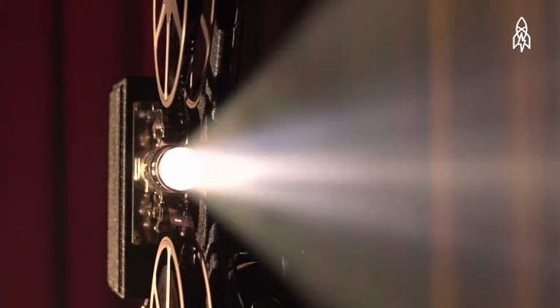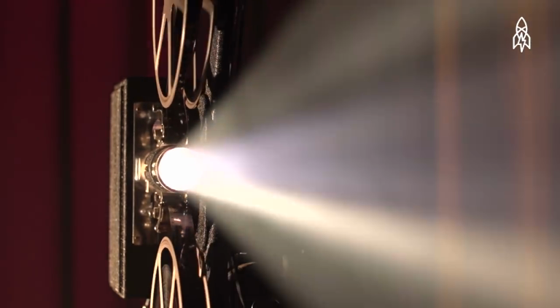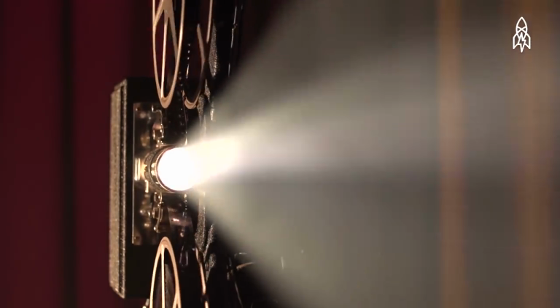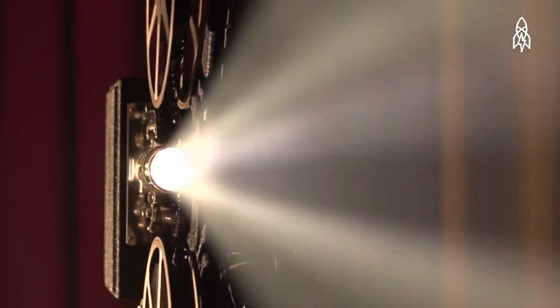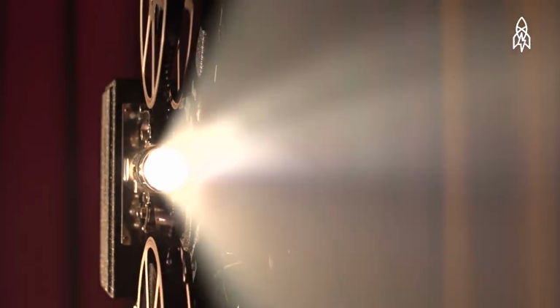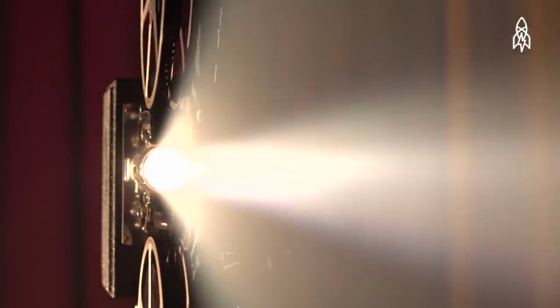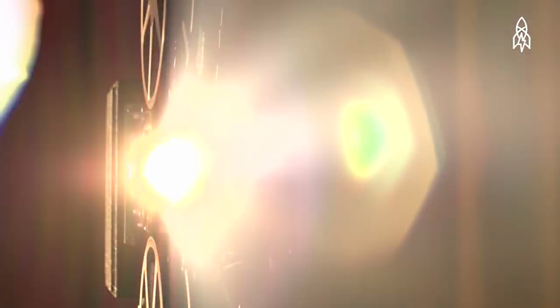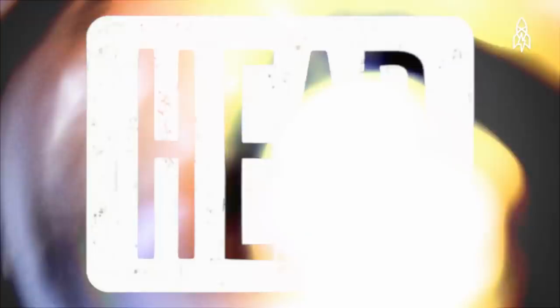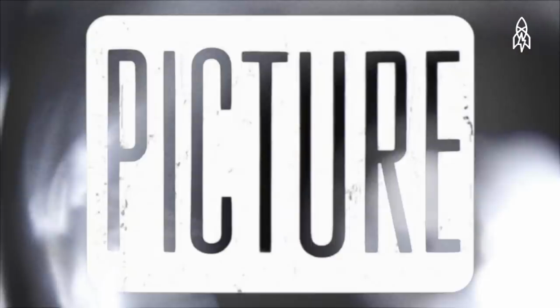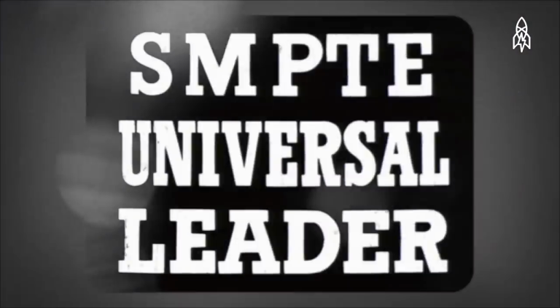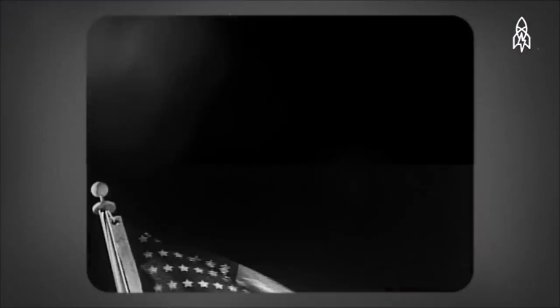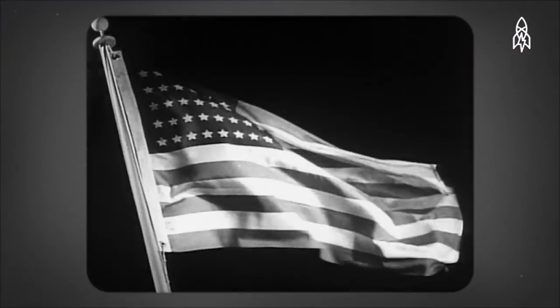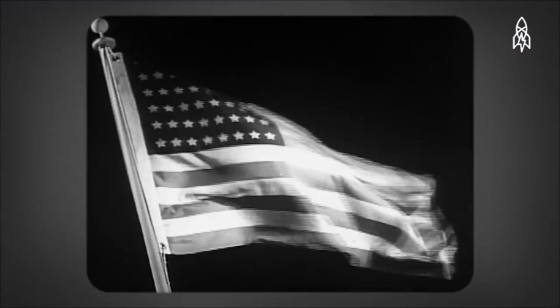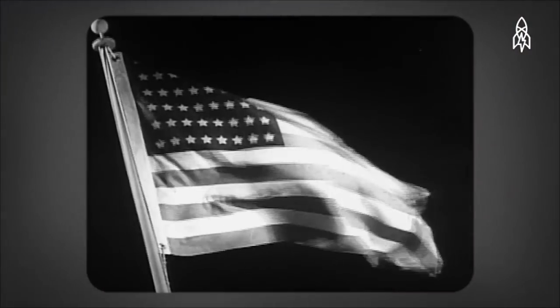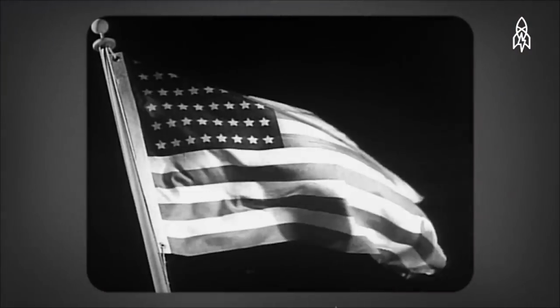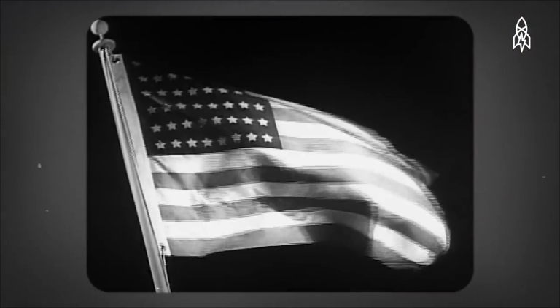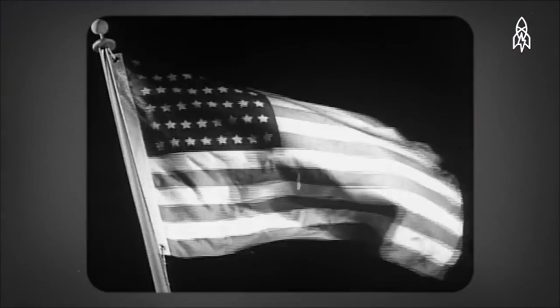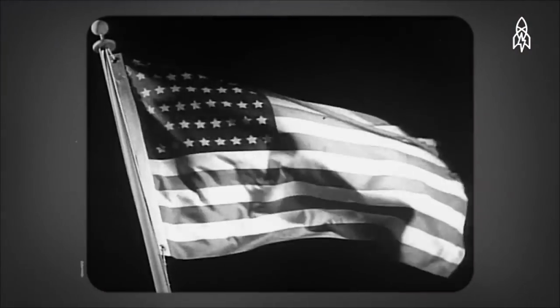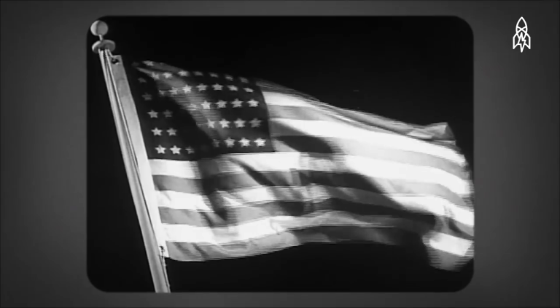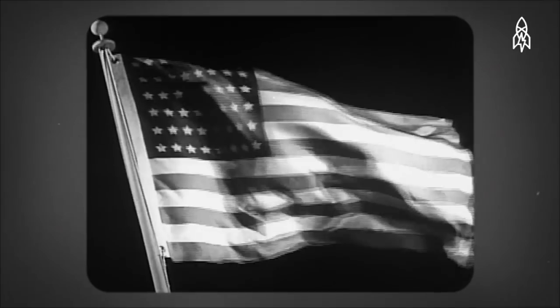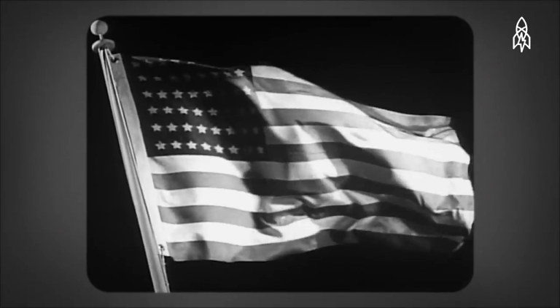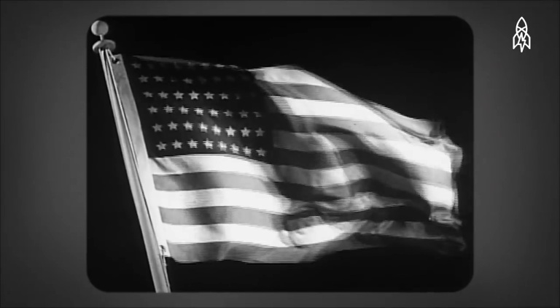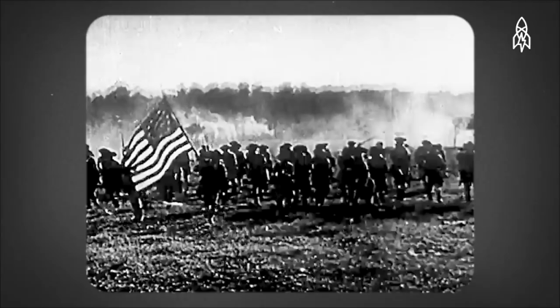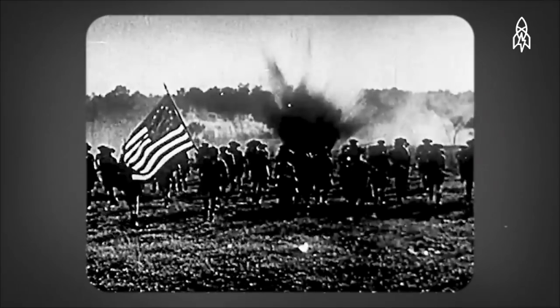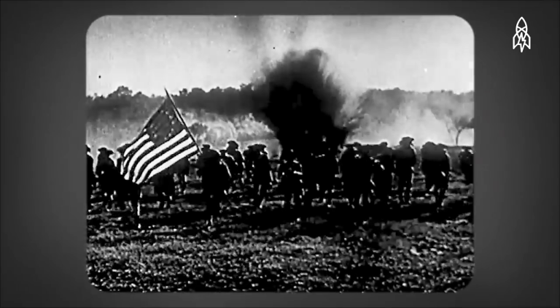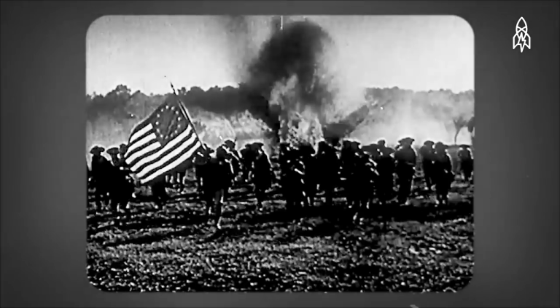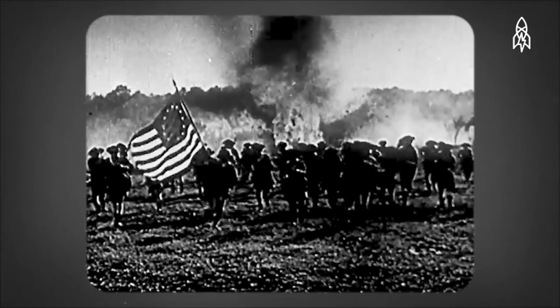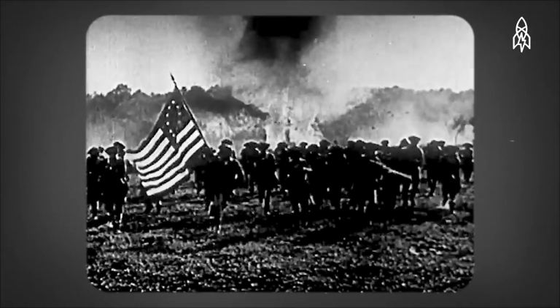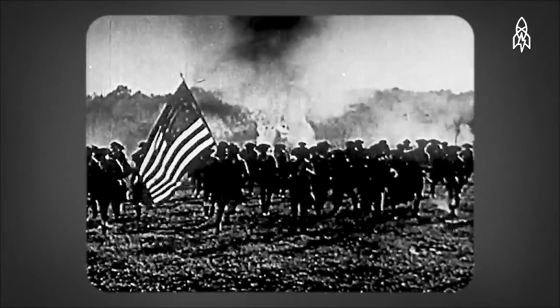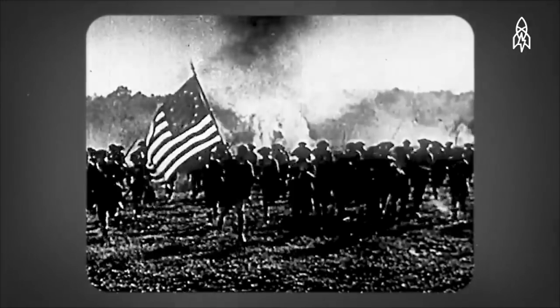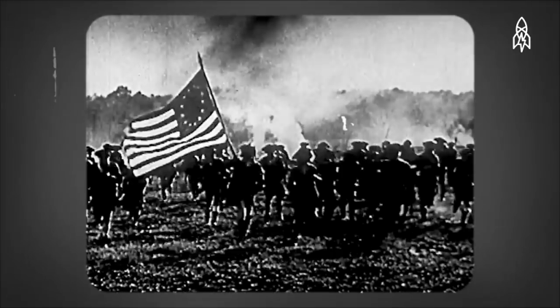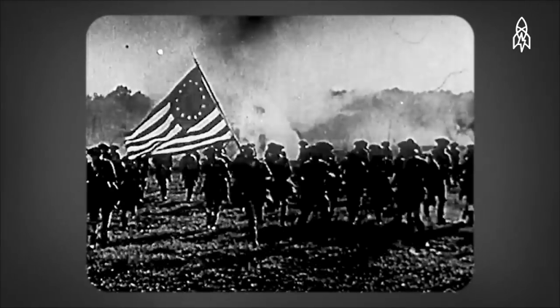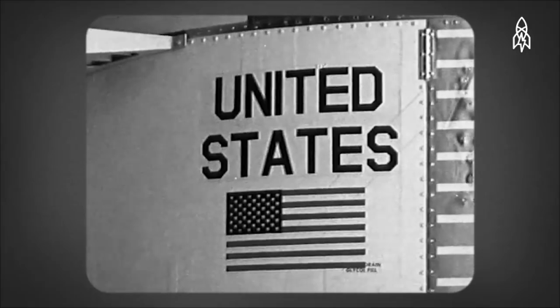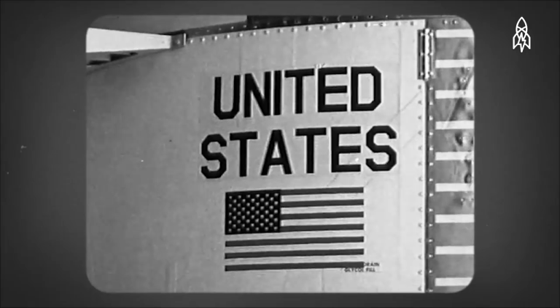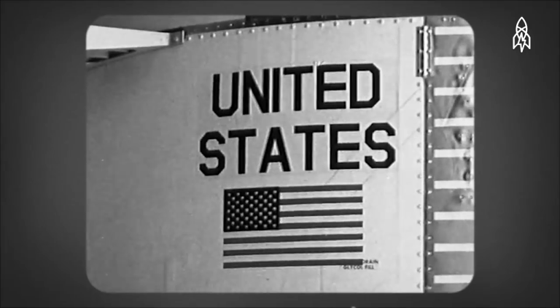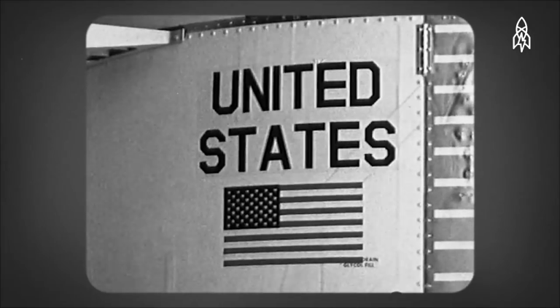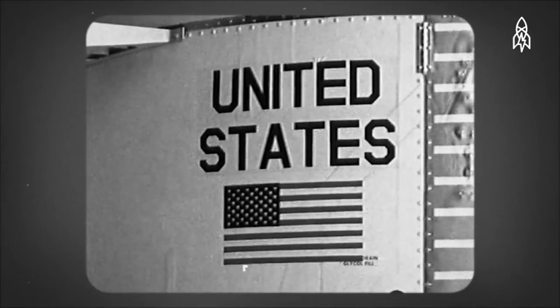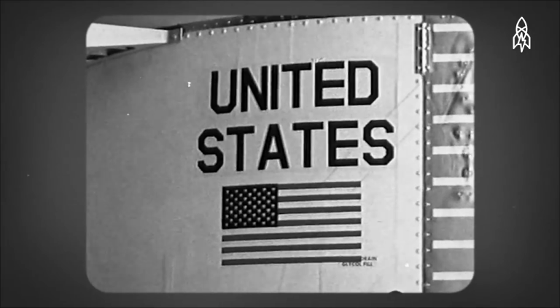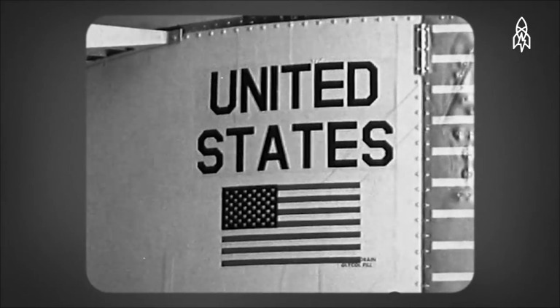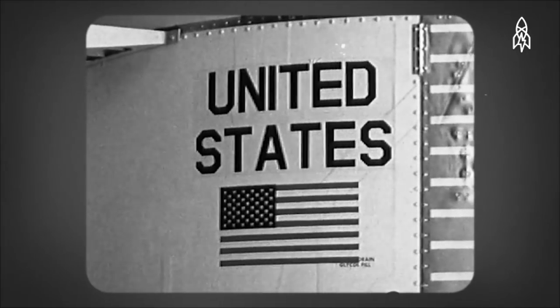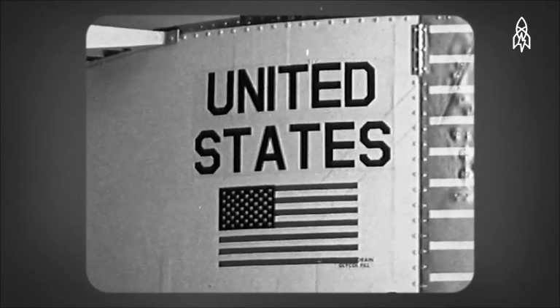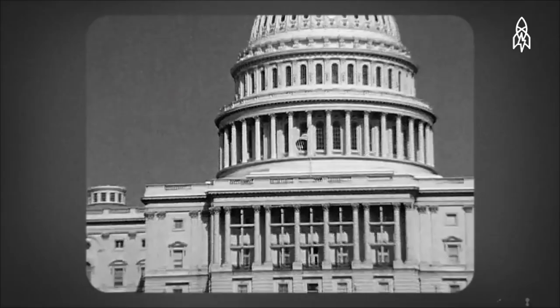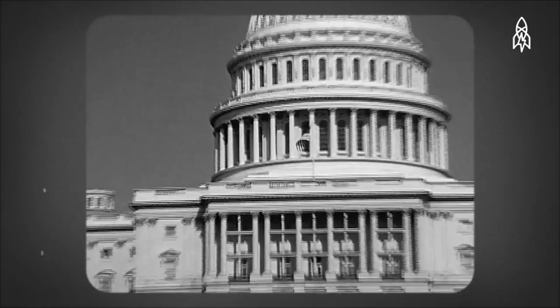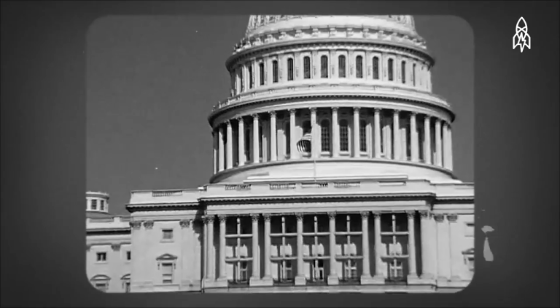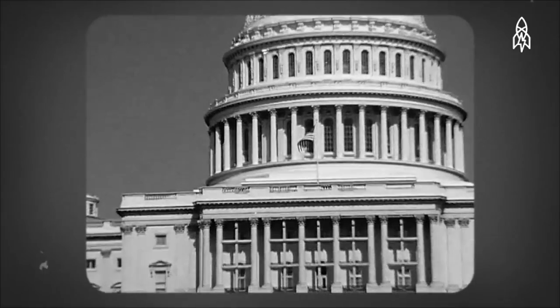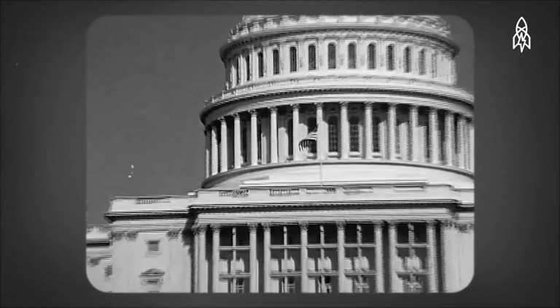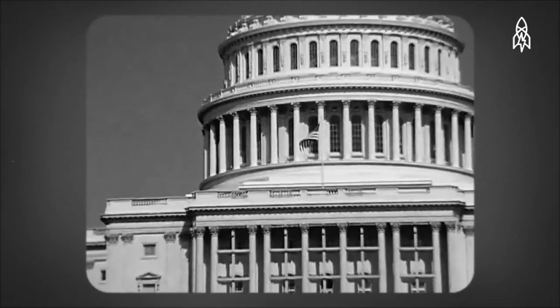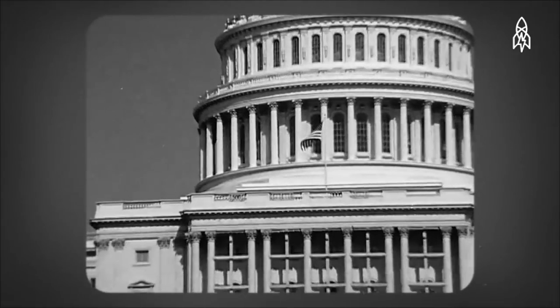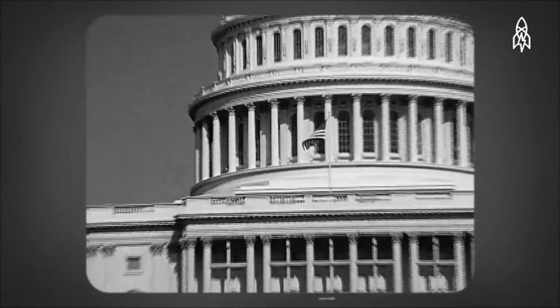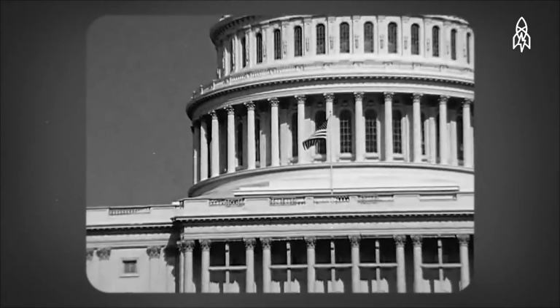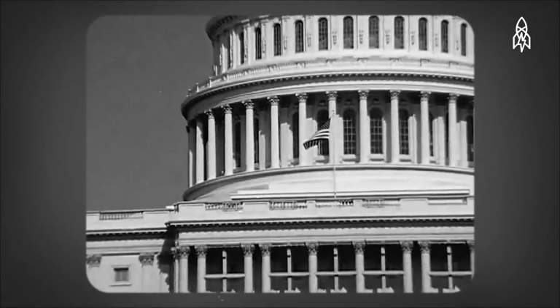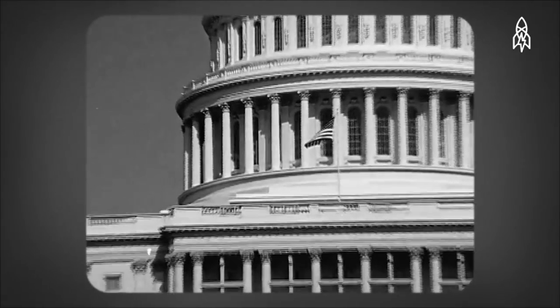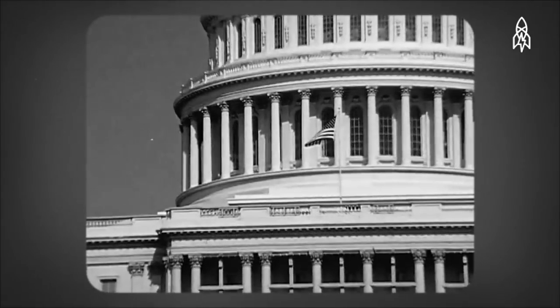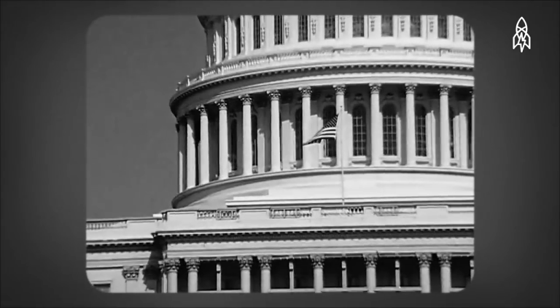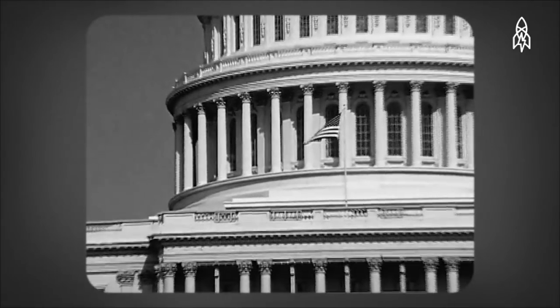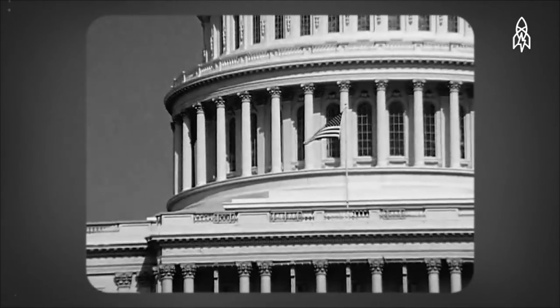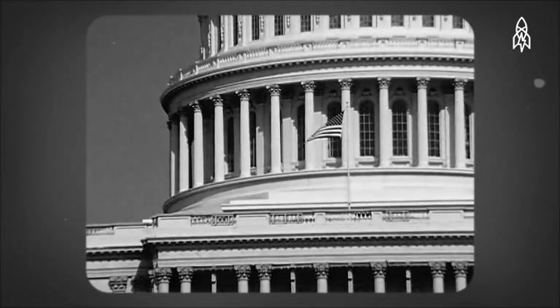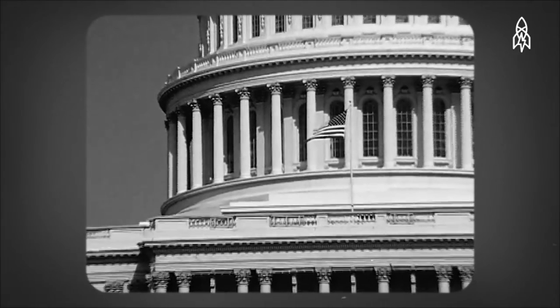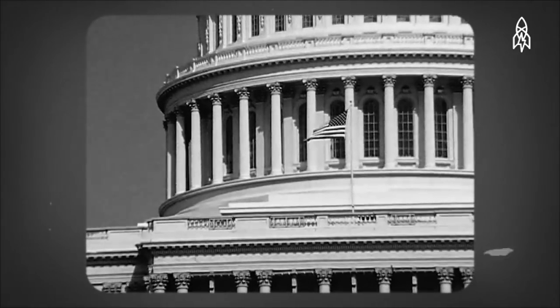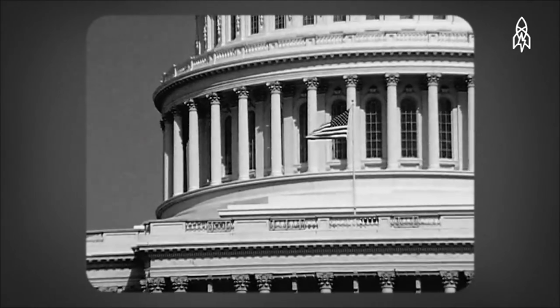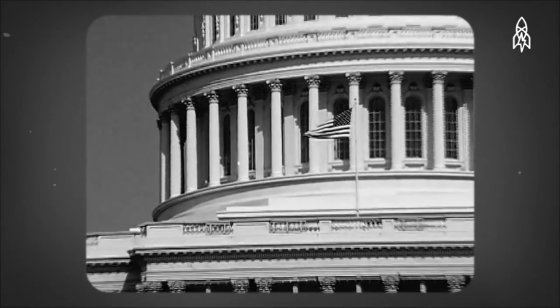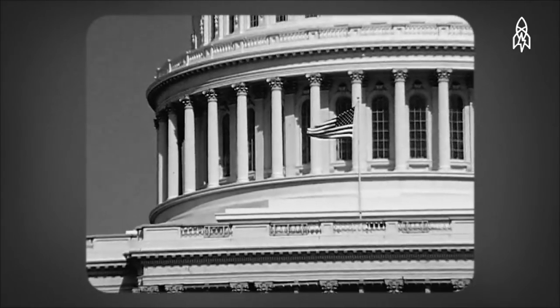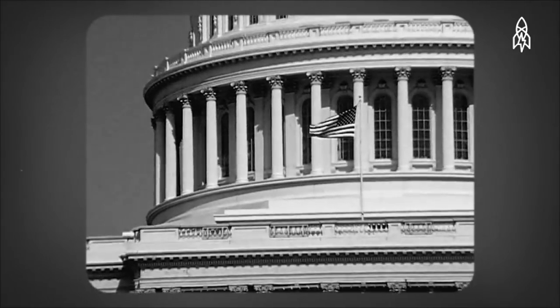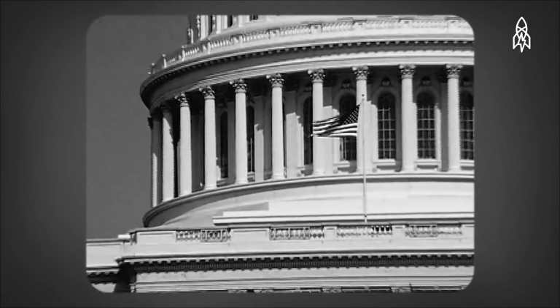Ladies and gentlemen, we all know that the American flag has endured in its many forms as the ultimate symbol of freedom, justice, and the American way.